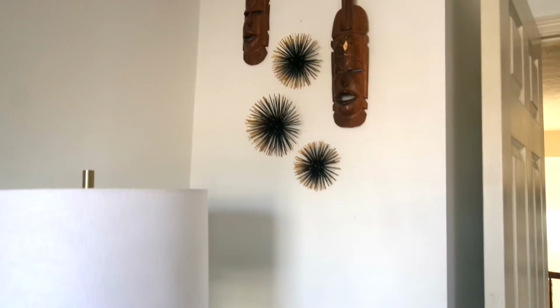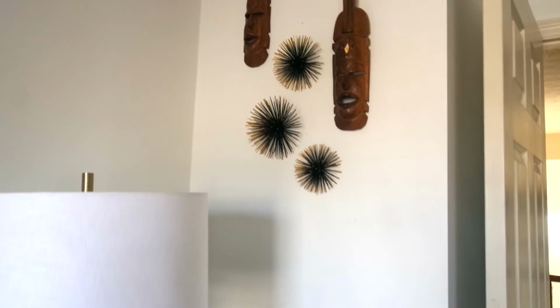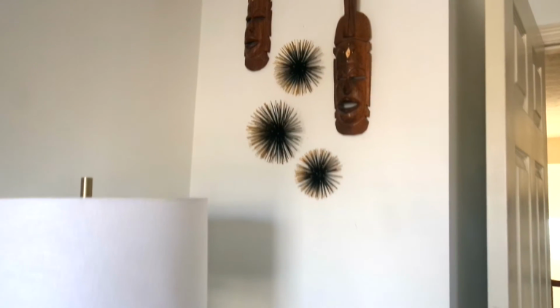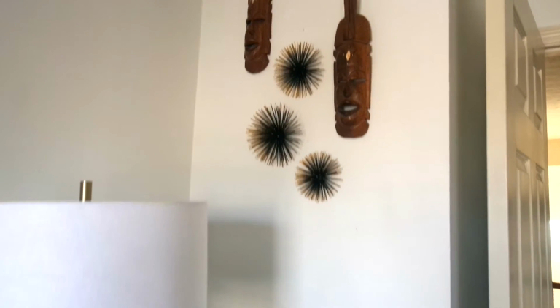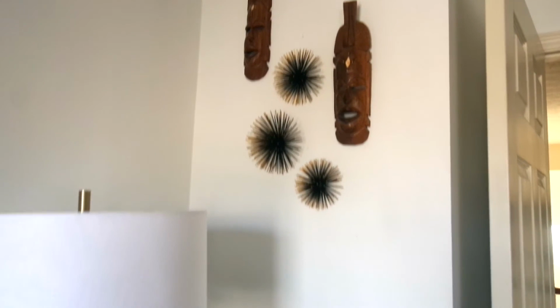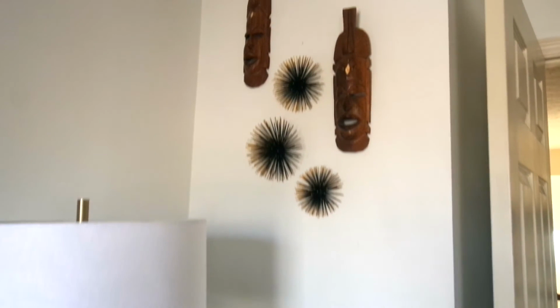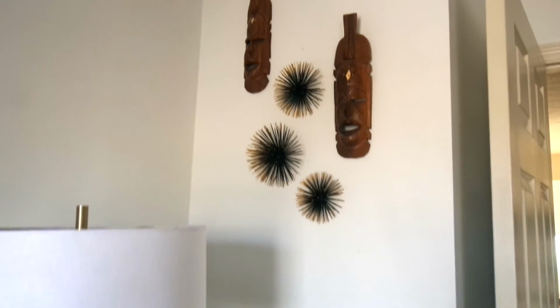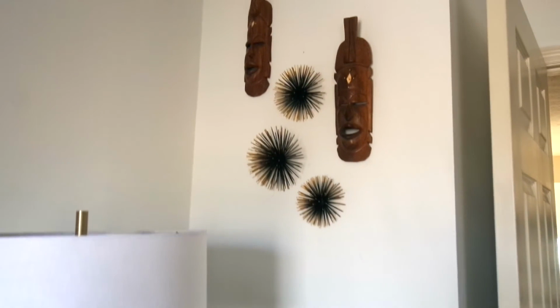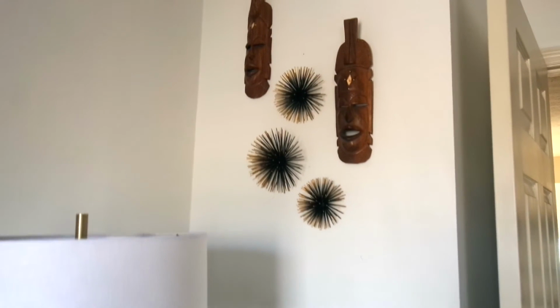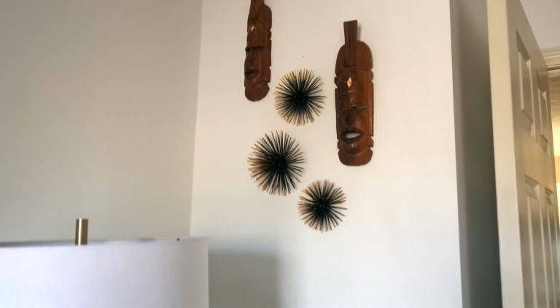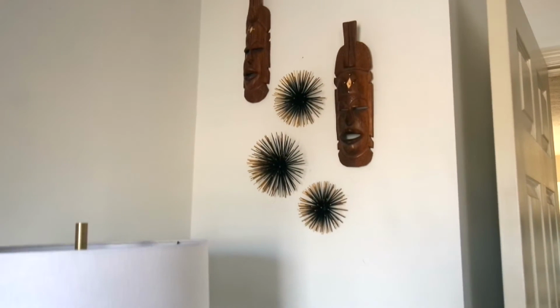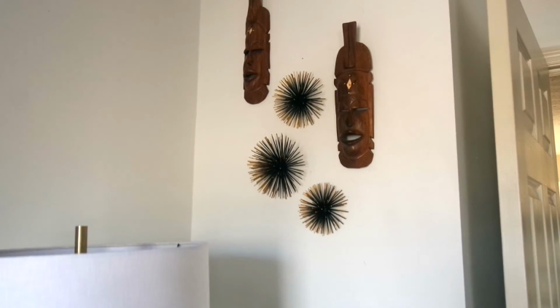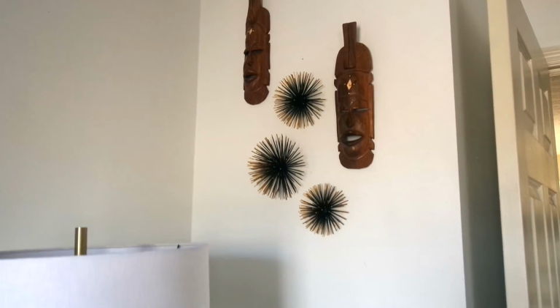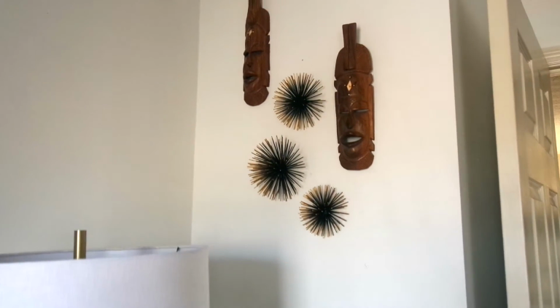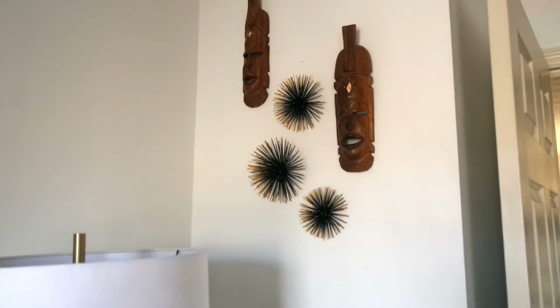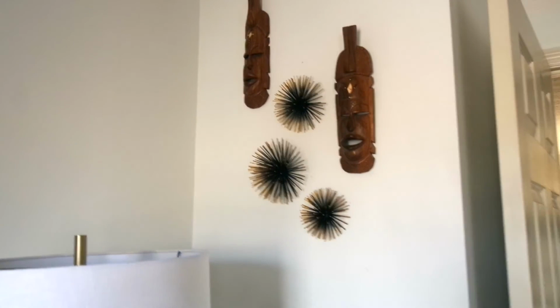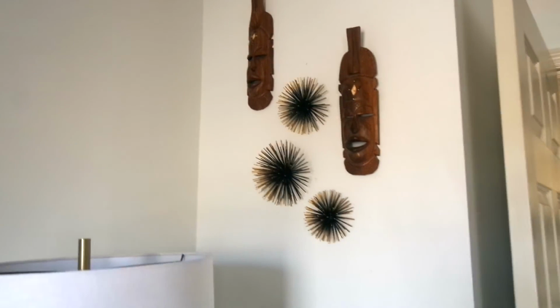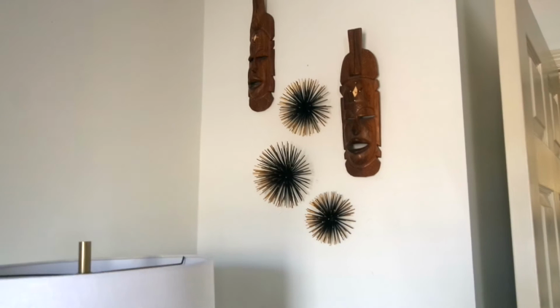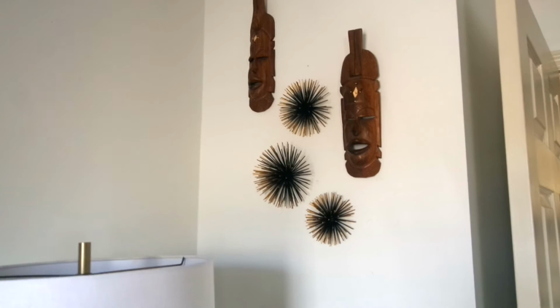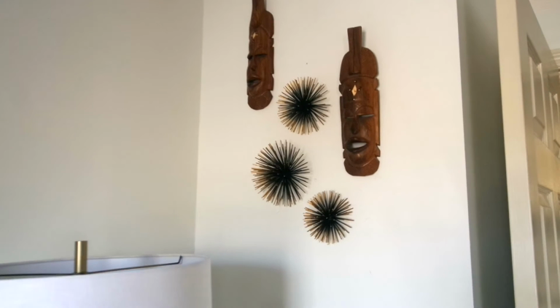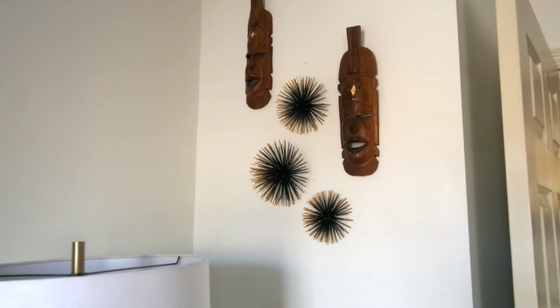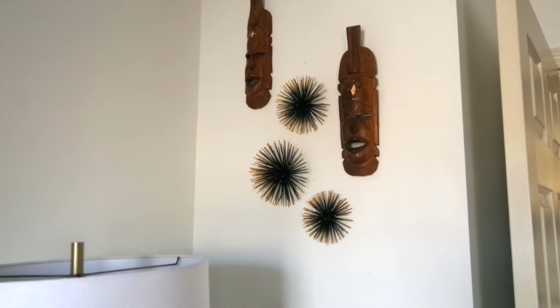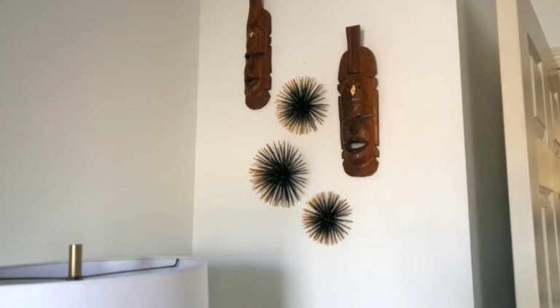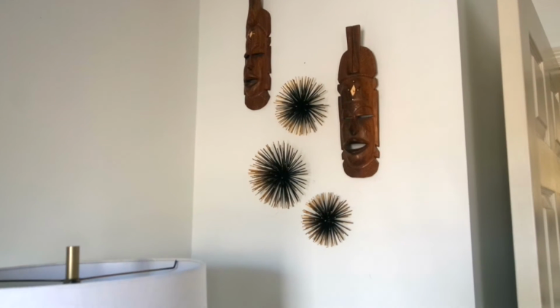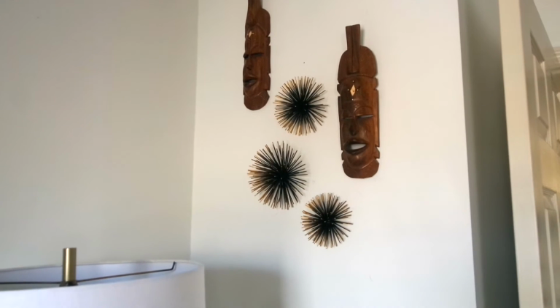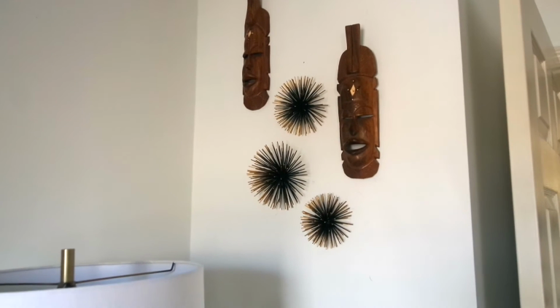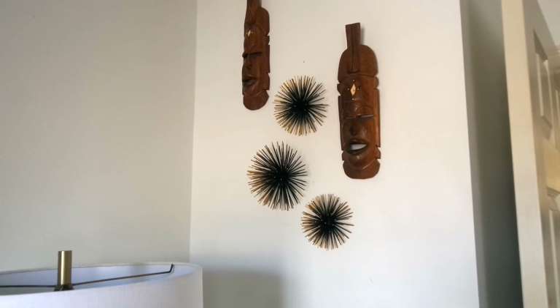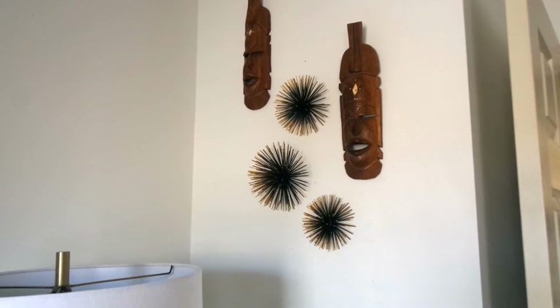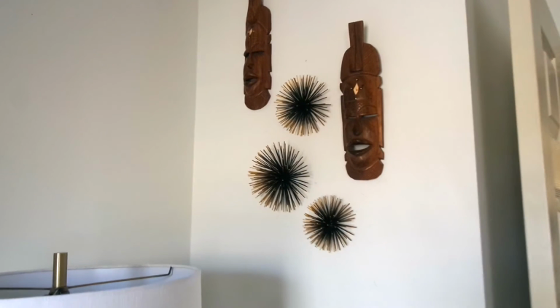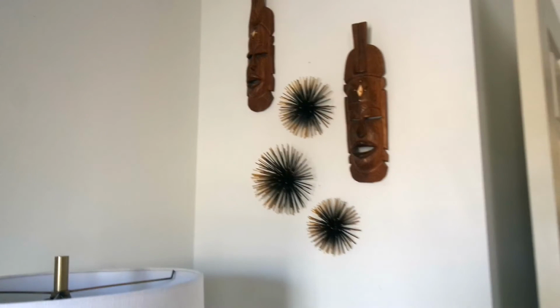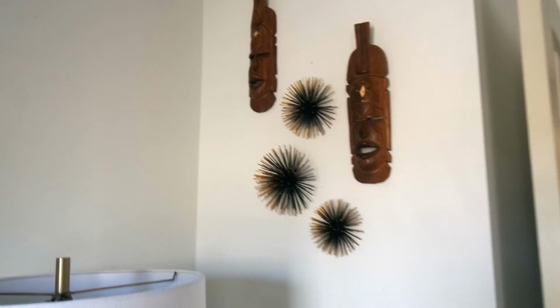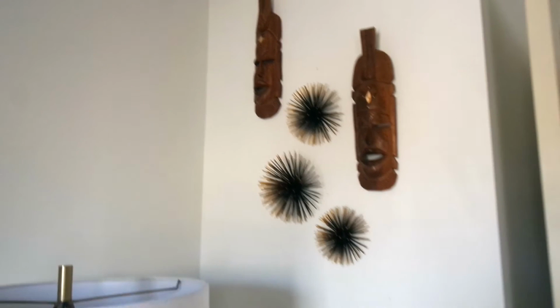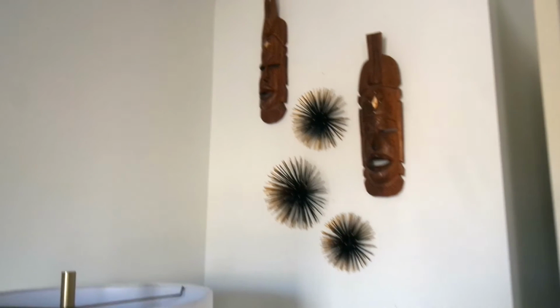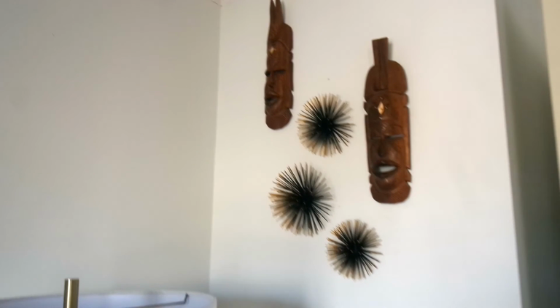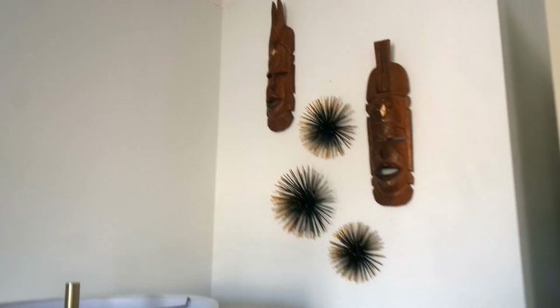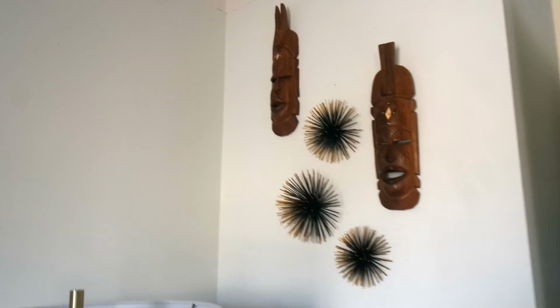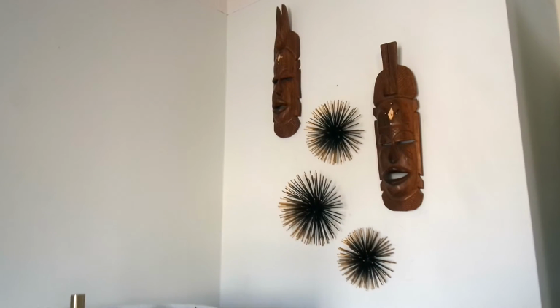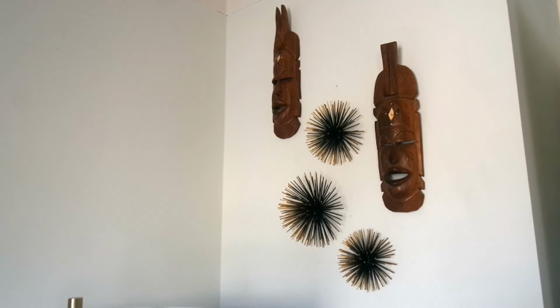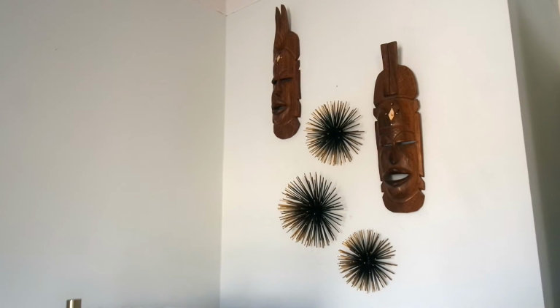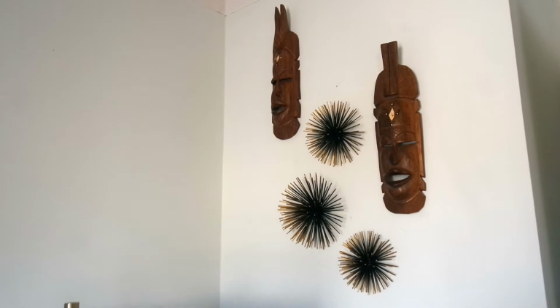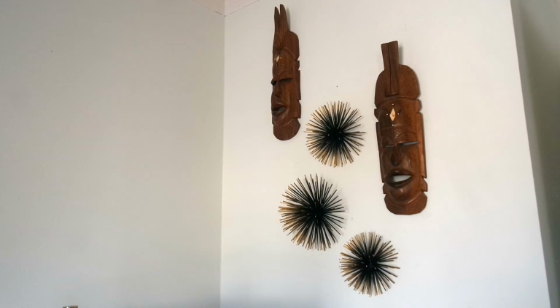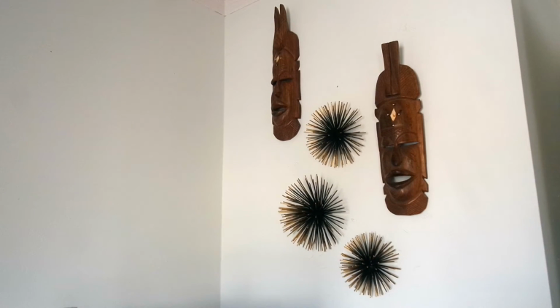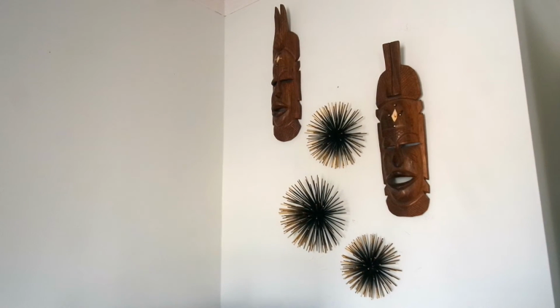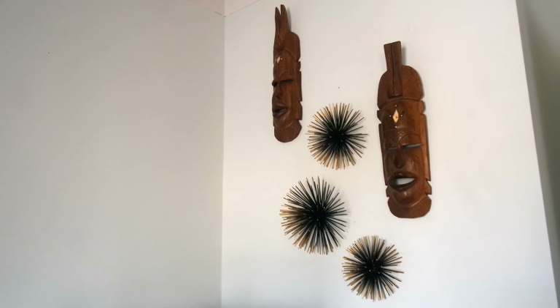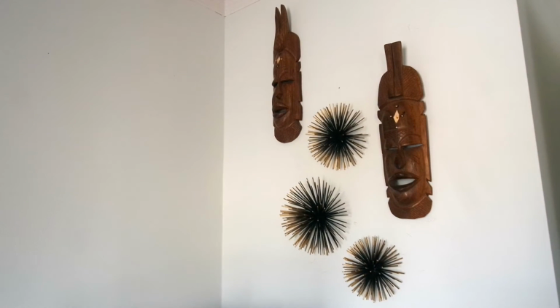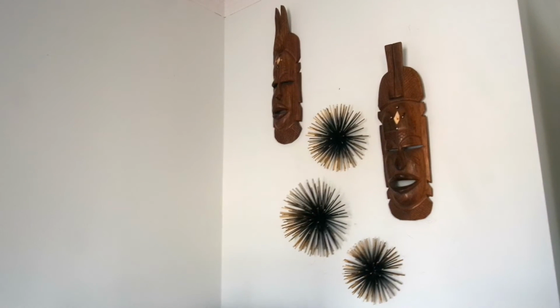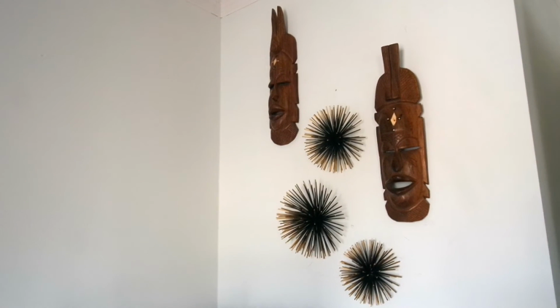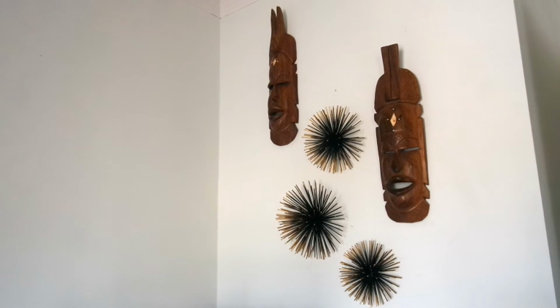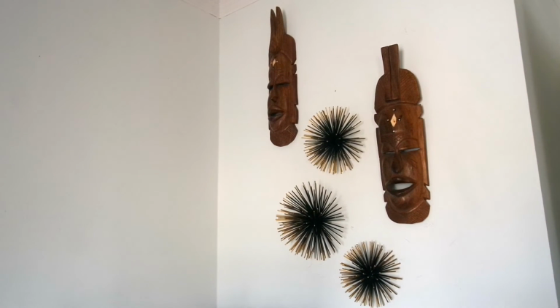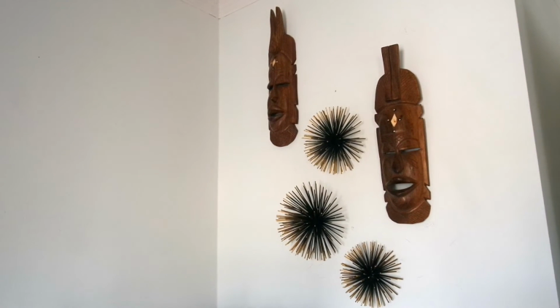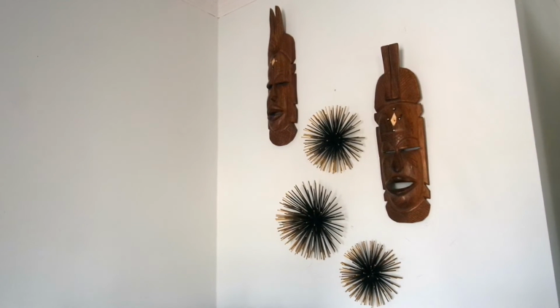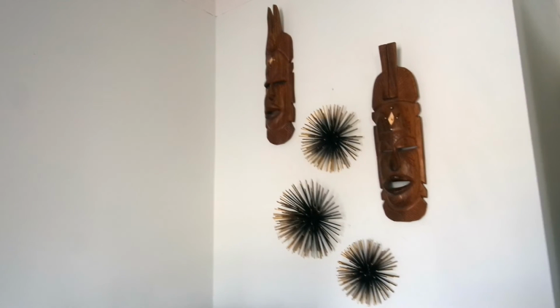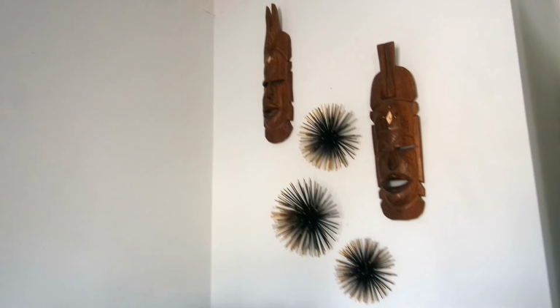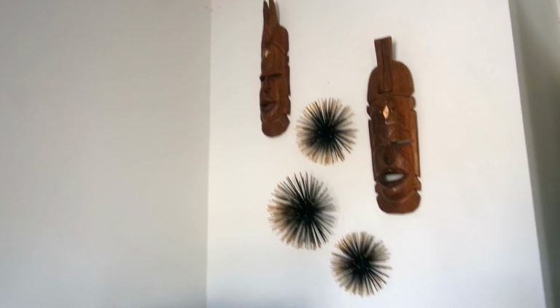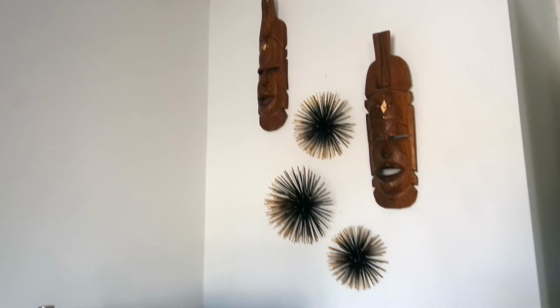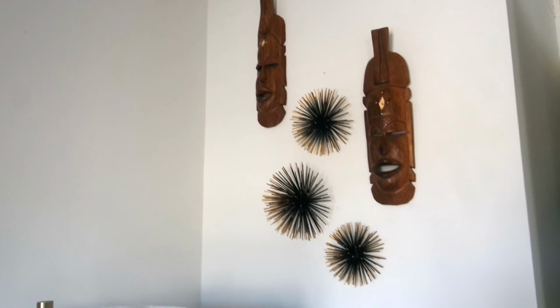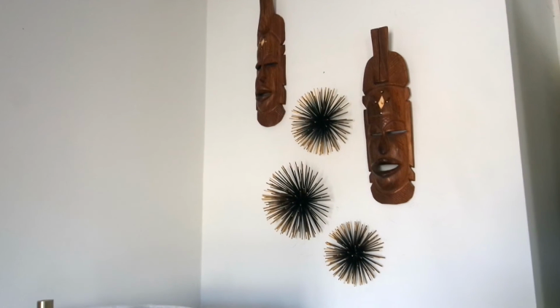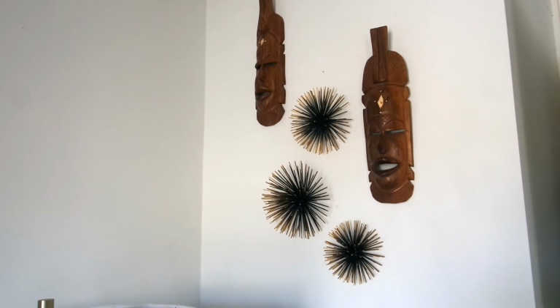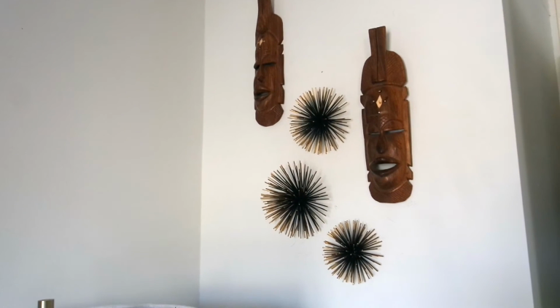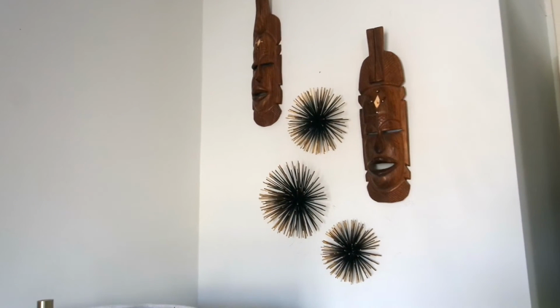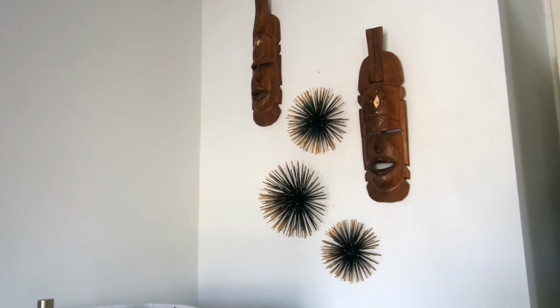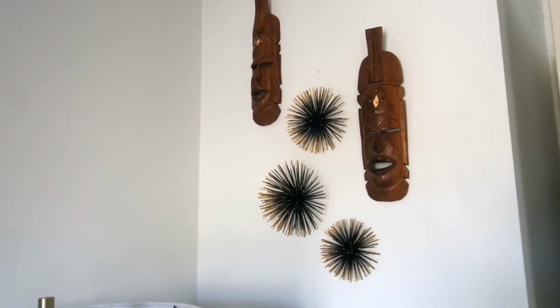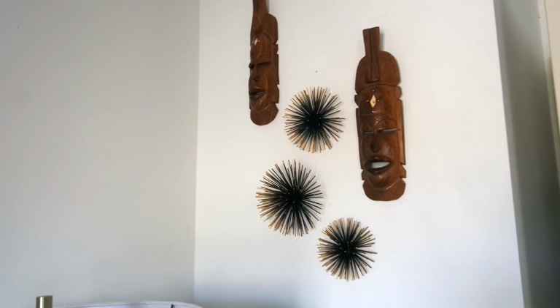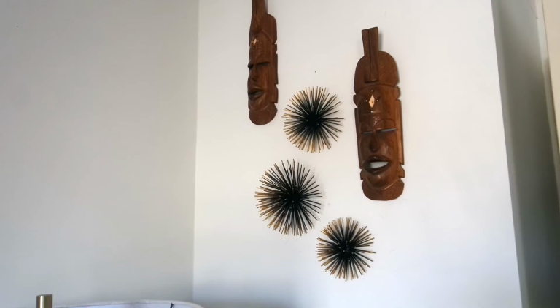Majority of my wall art is from an African market I go to in Harlem, which is where these two masks are from. And then the pieces in the middle are from Target.